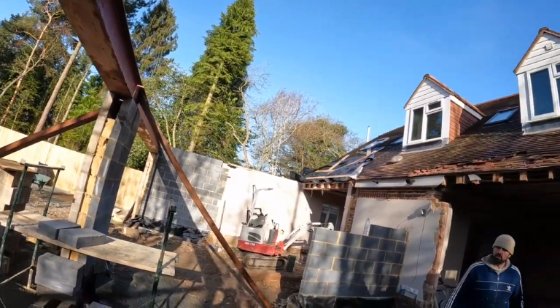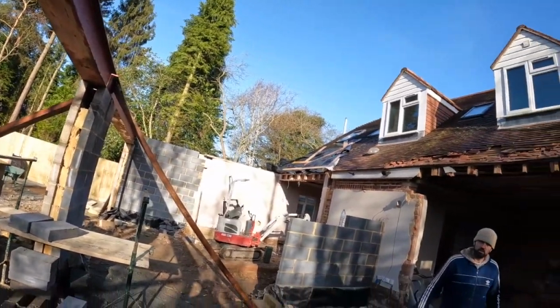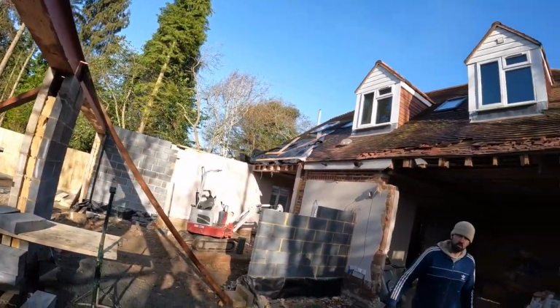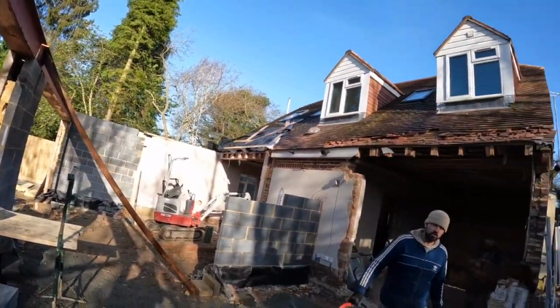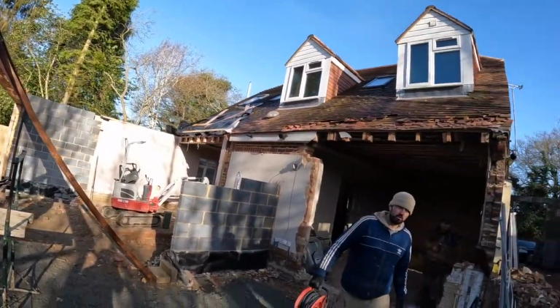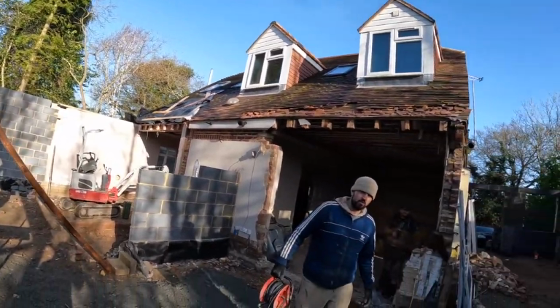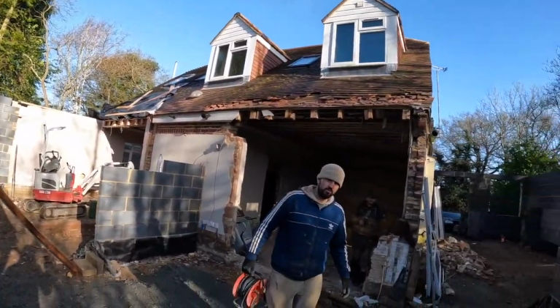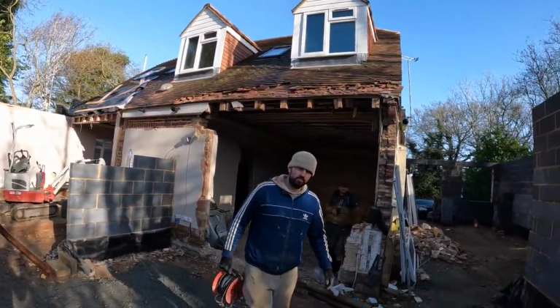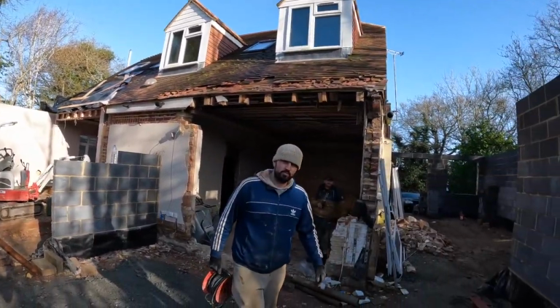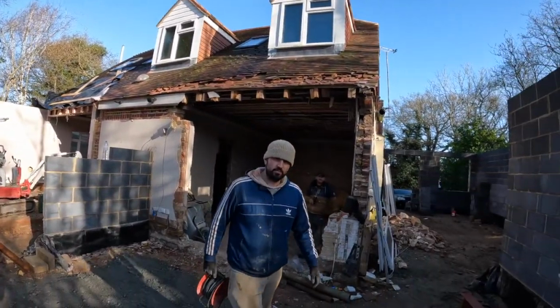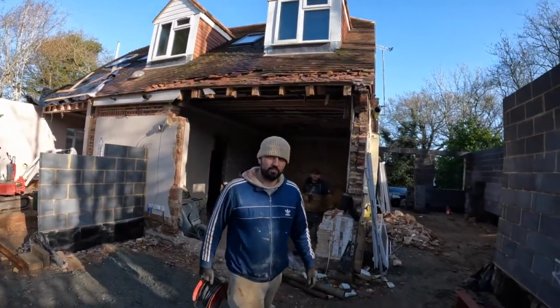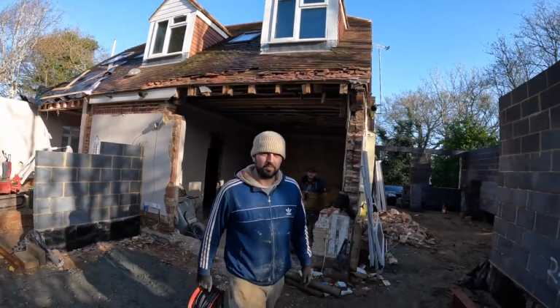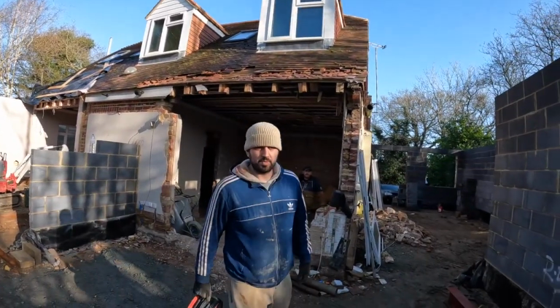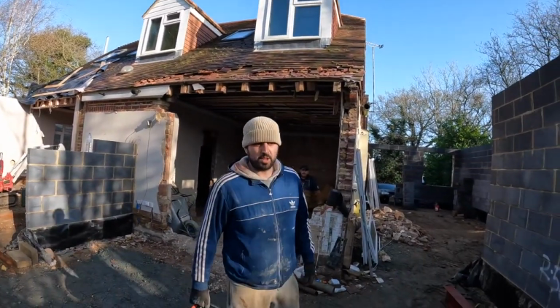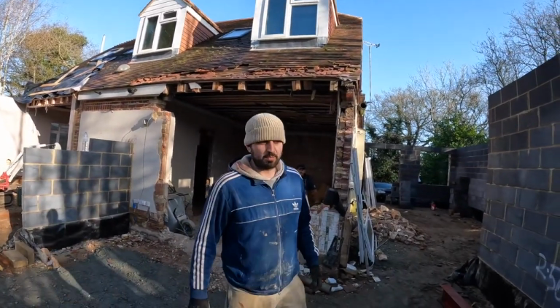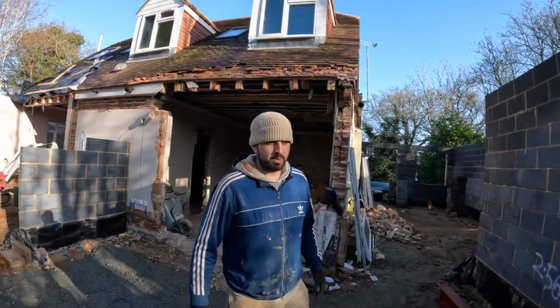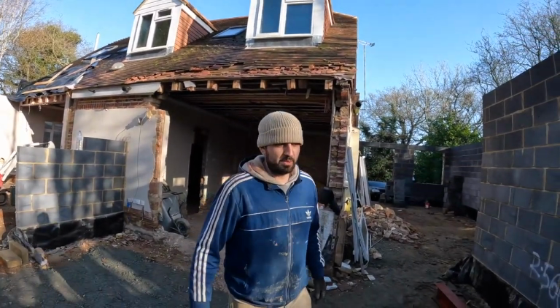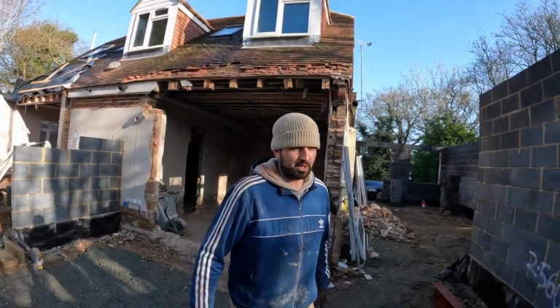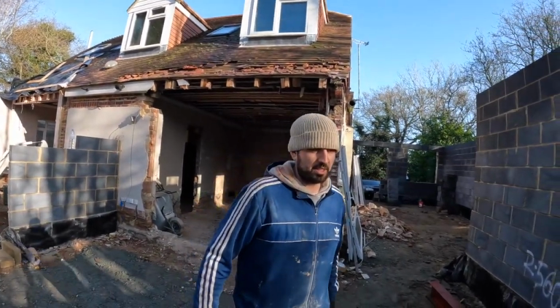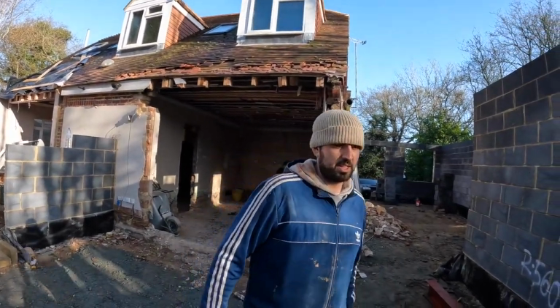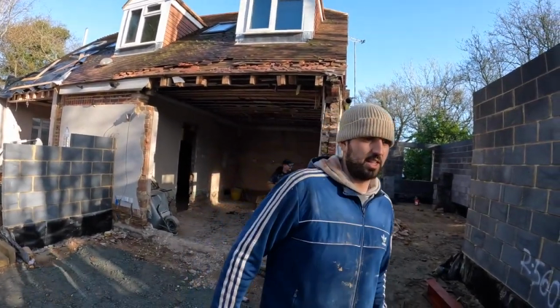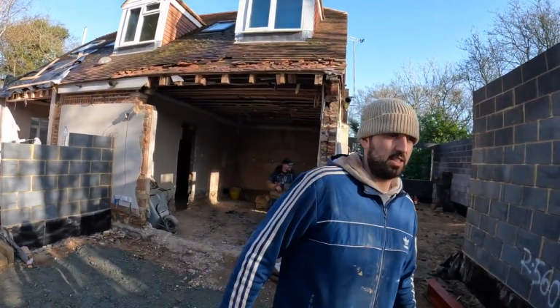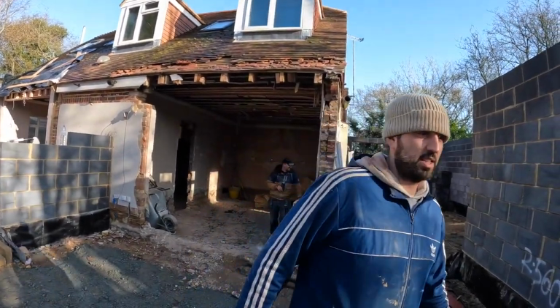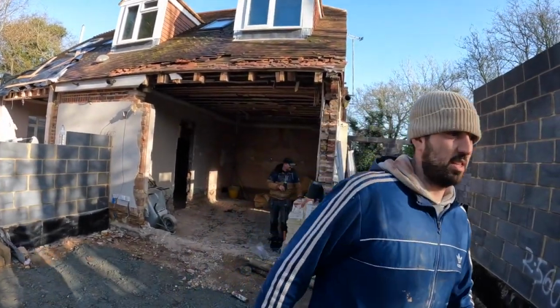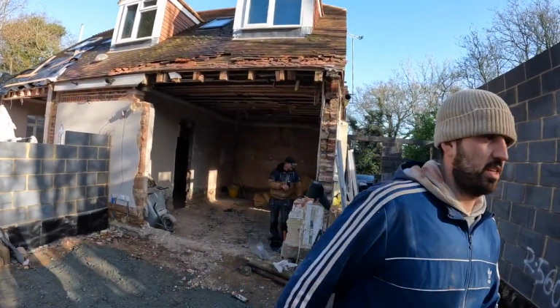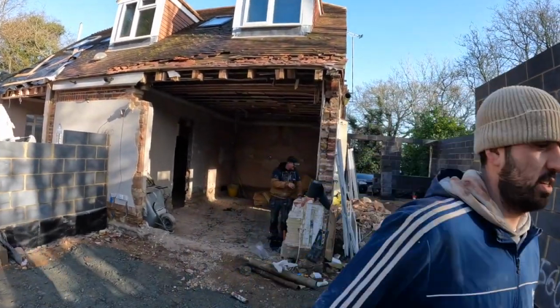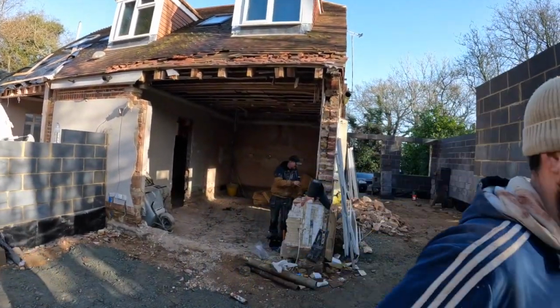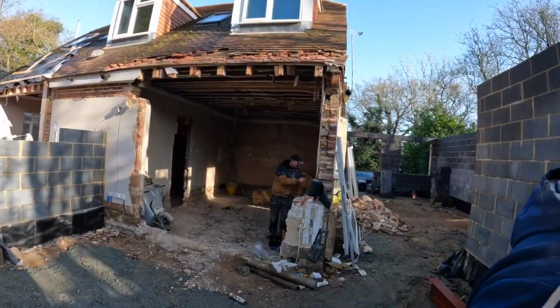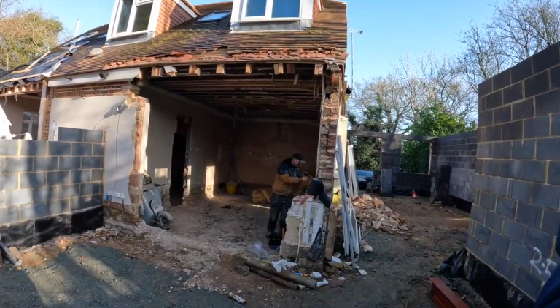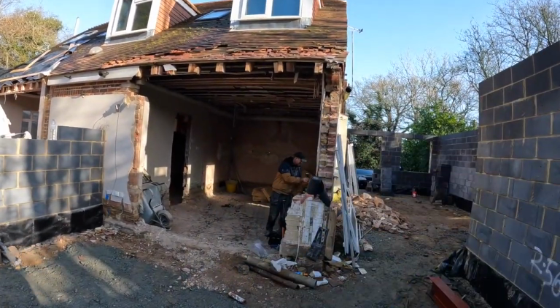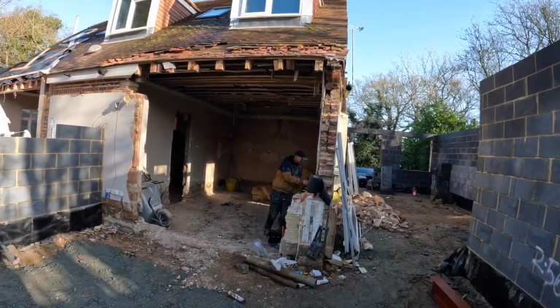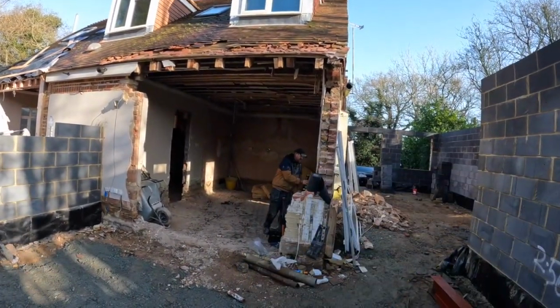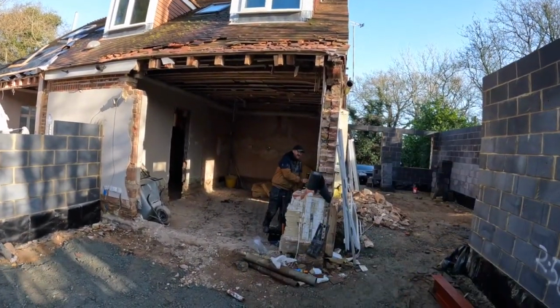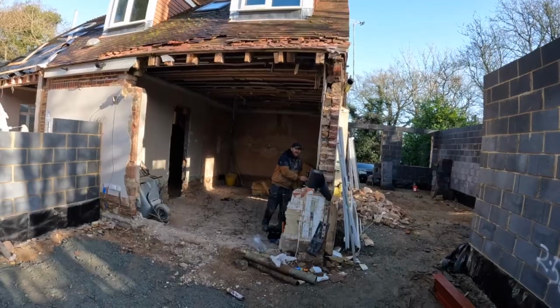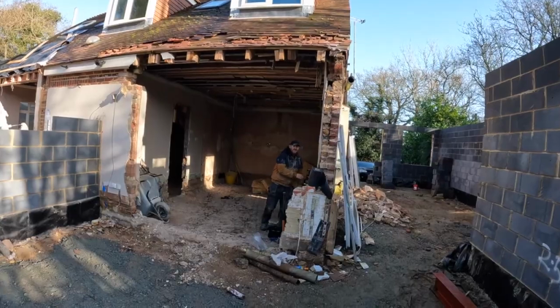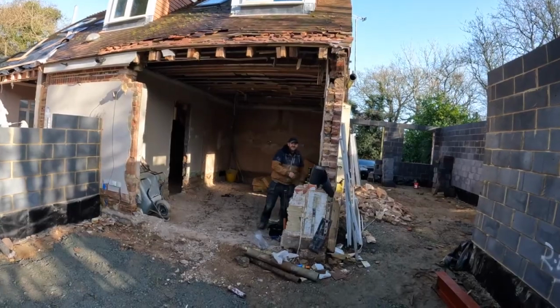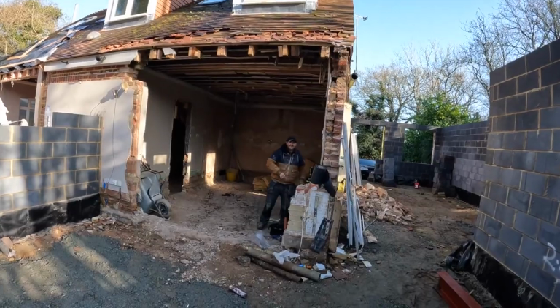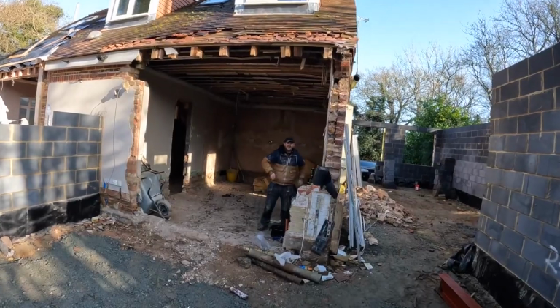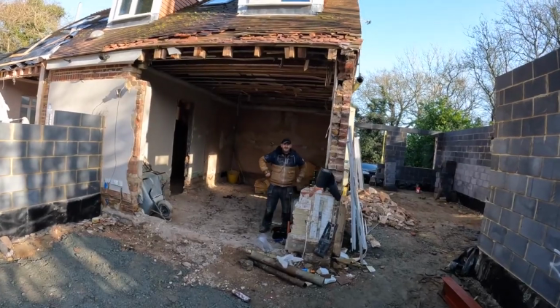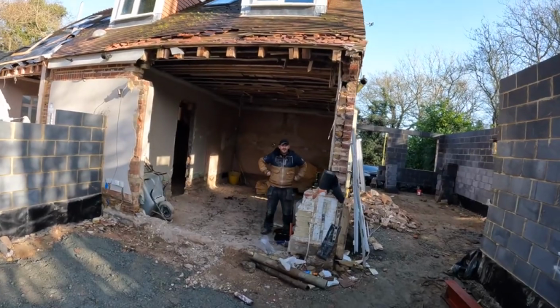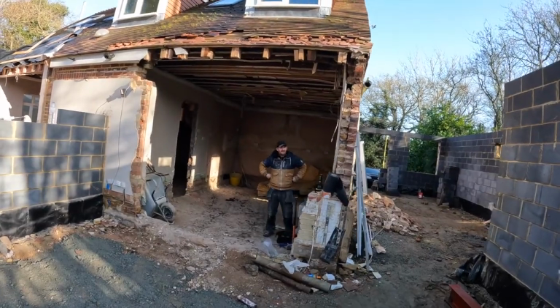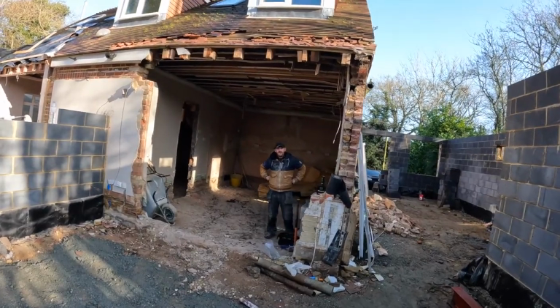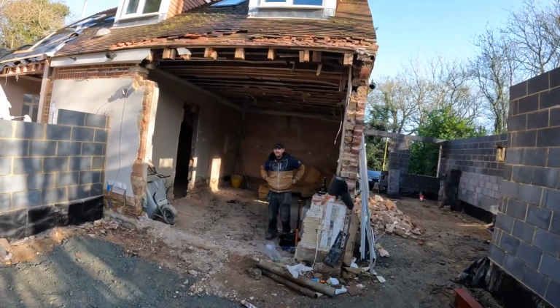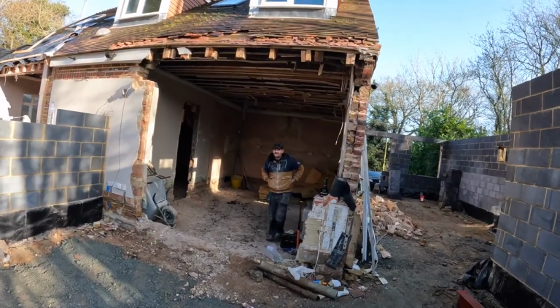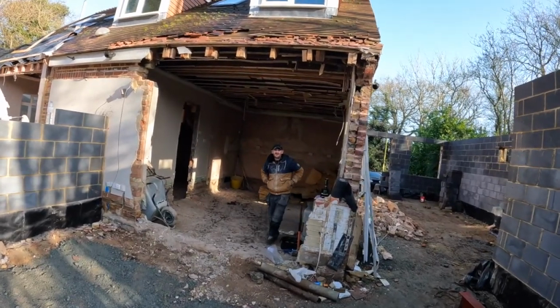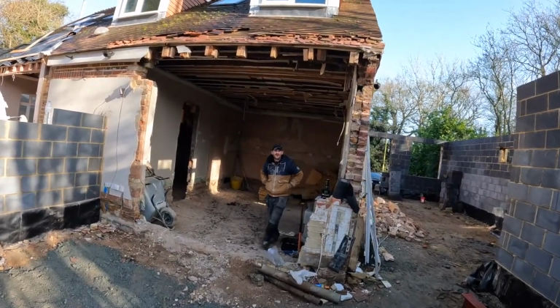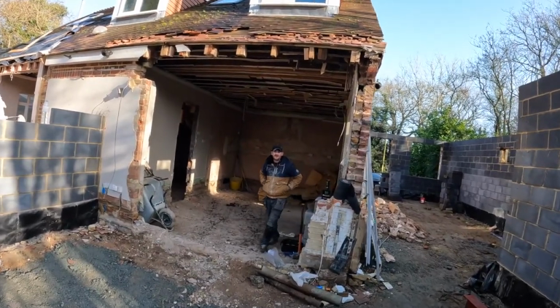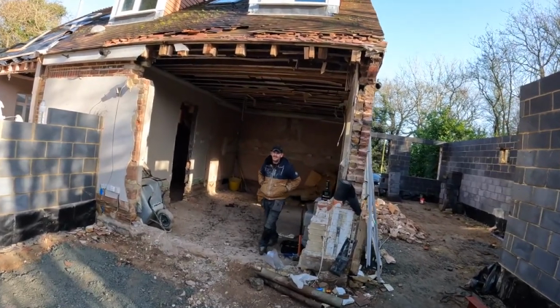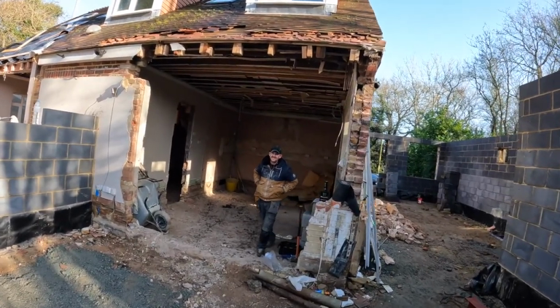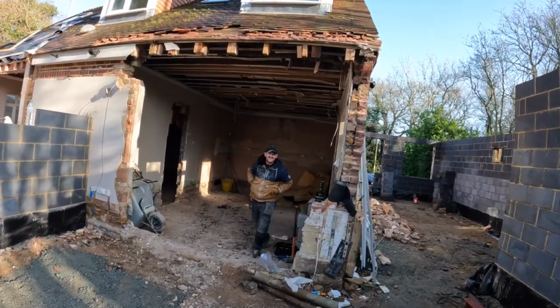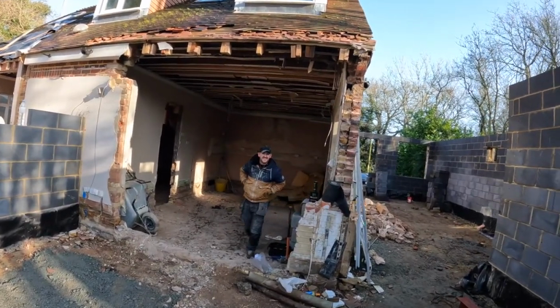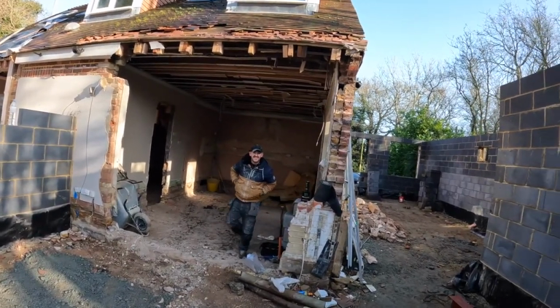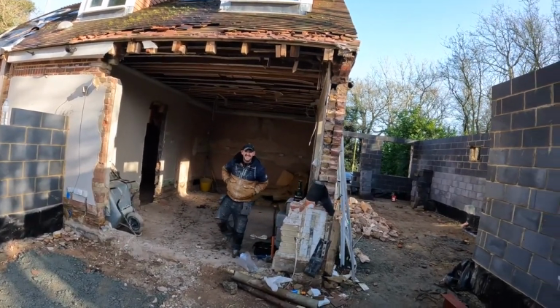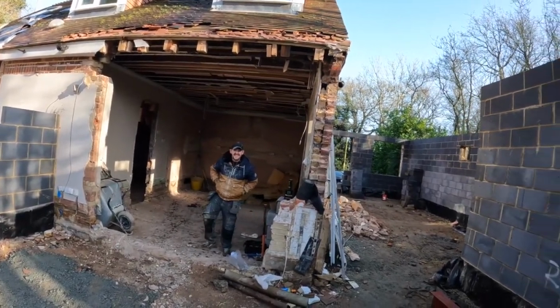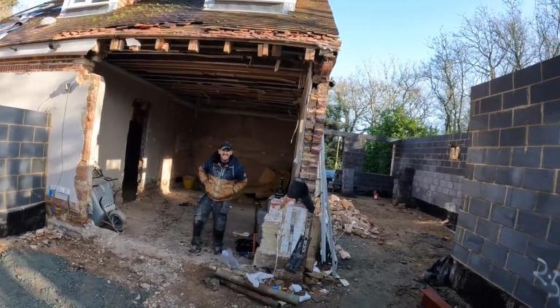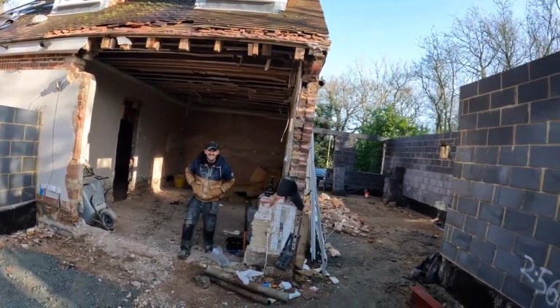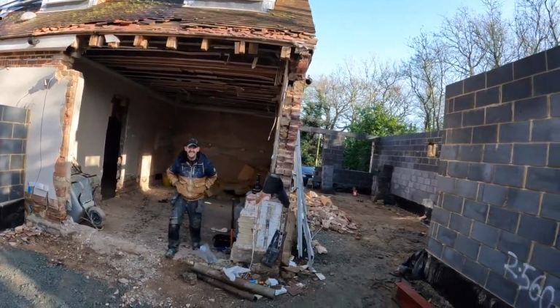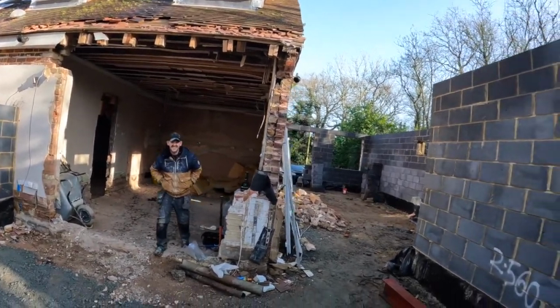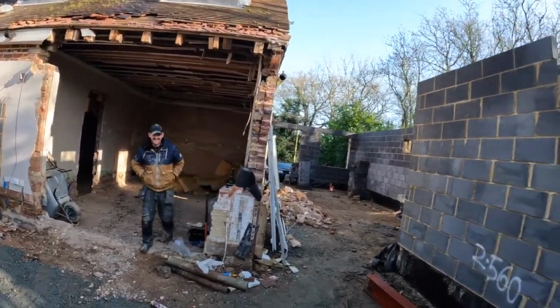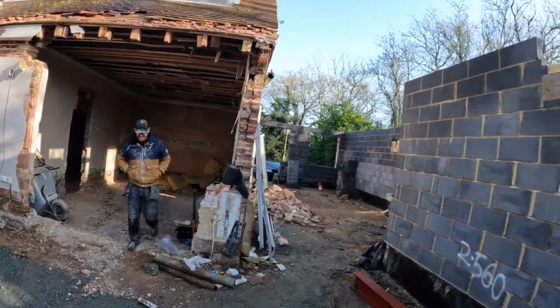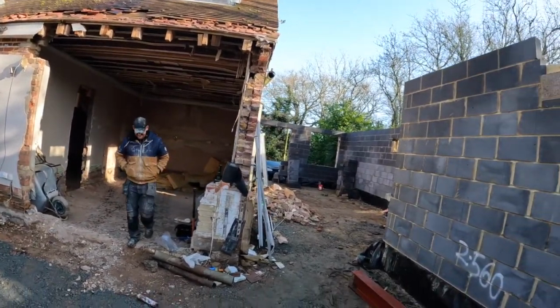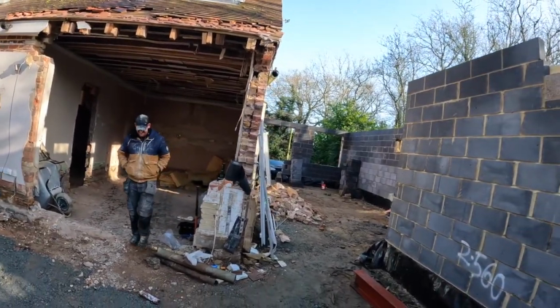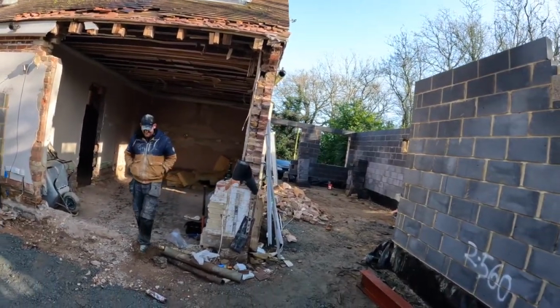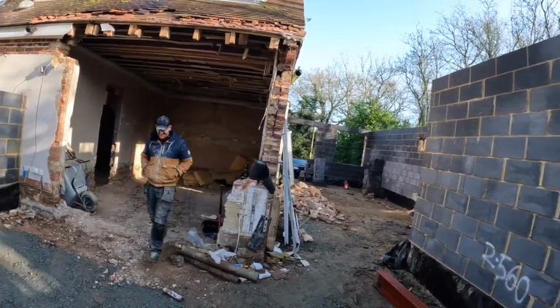I'm blaming this guy. I'm blaming the architect. I'm blaming this guy then. Oh, the engineer. The structural engineer is a... well, not happy with him.